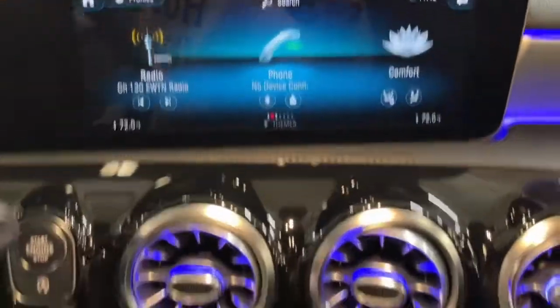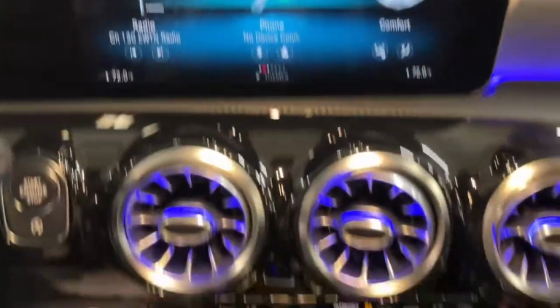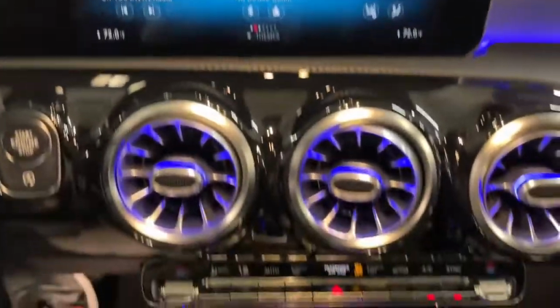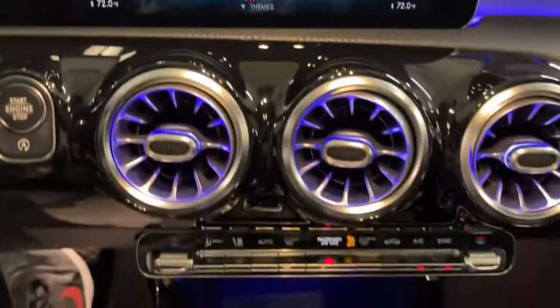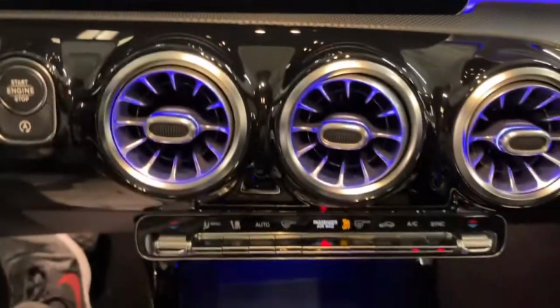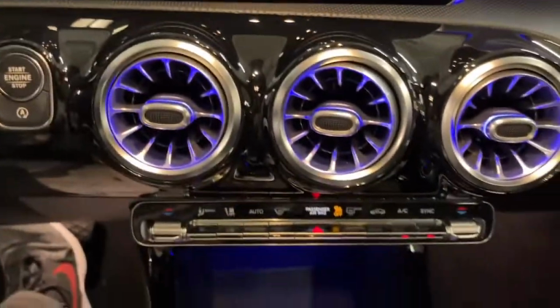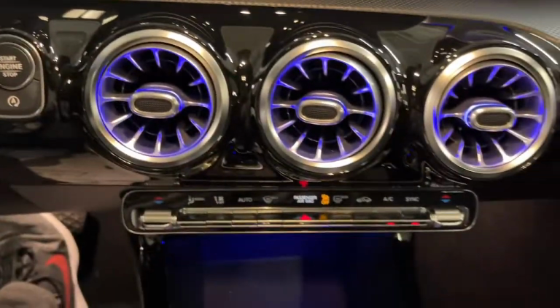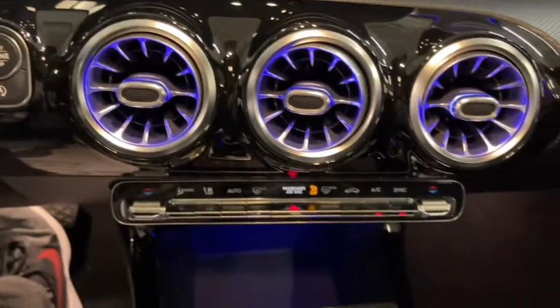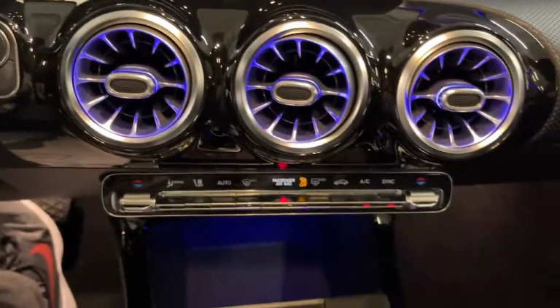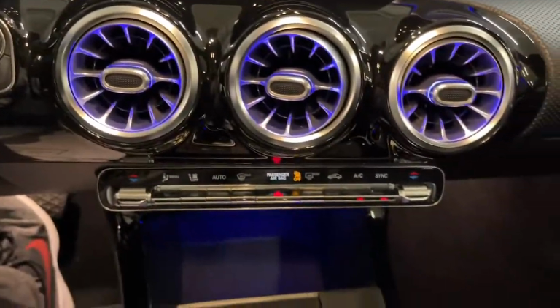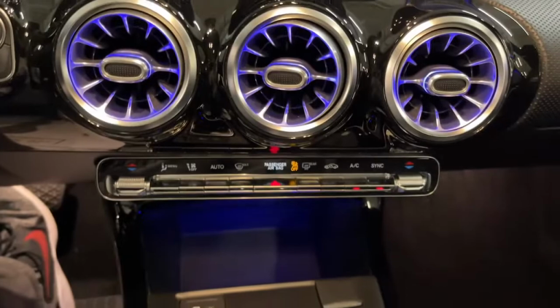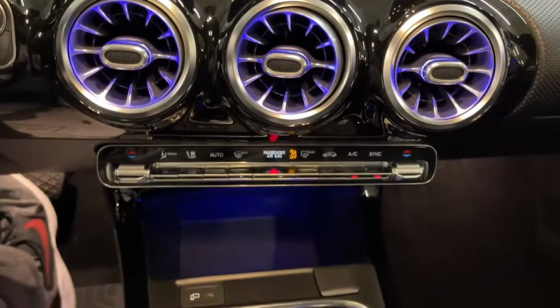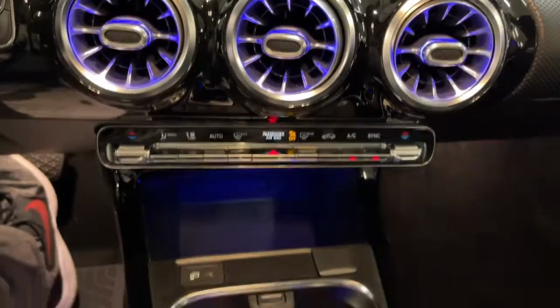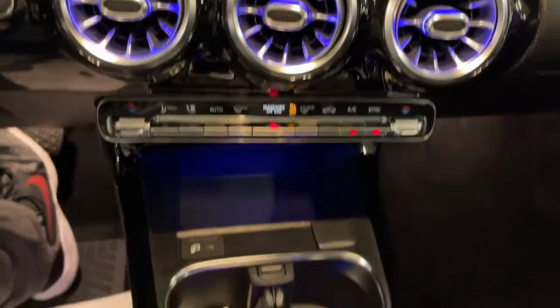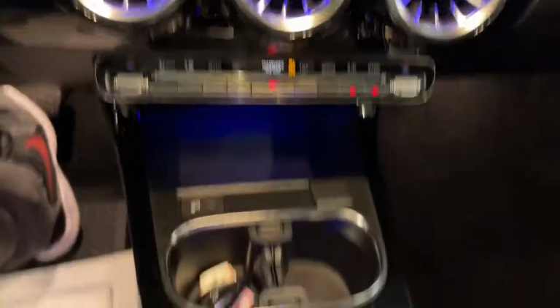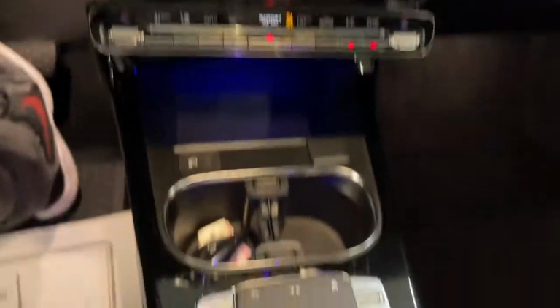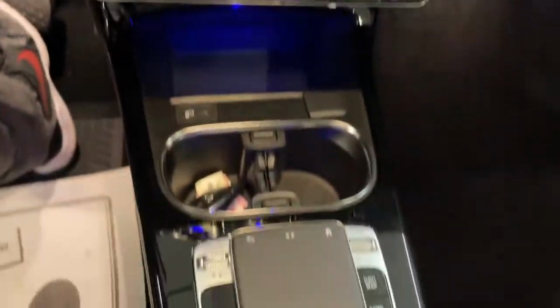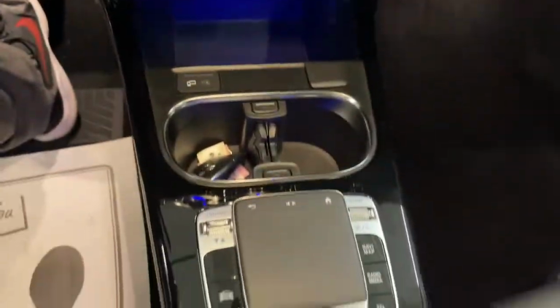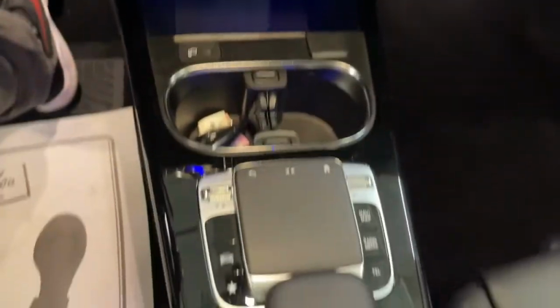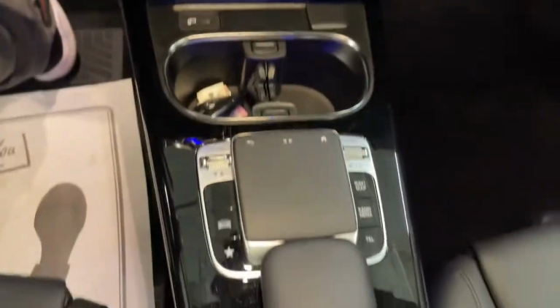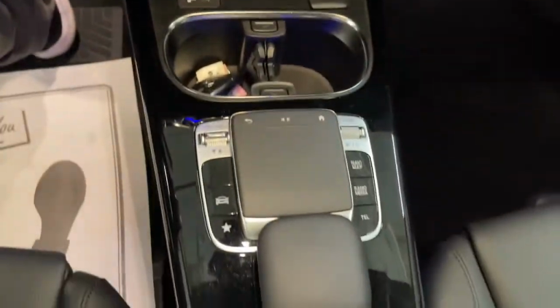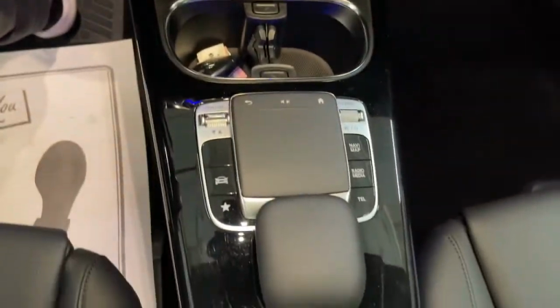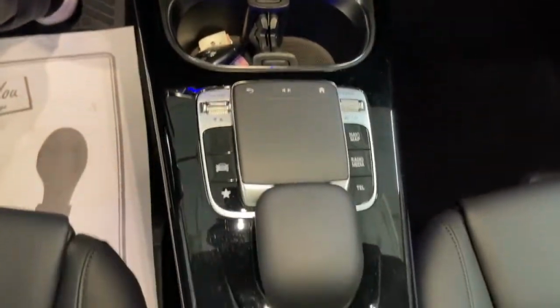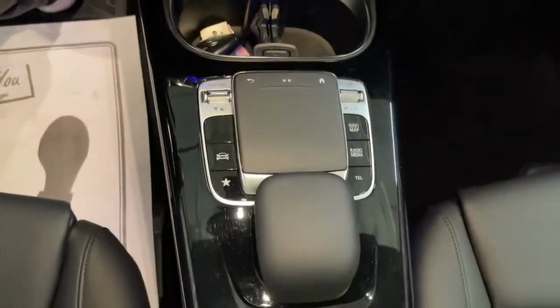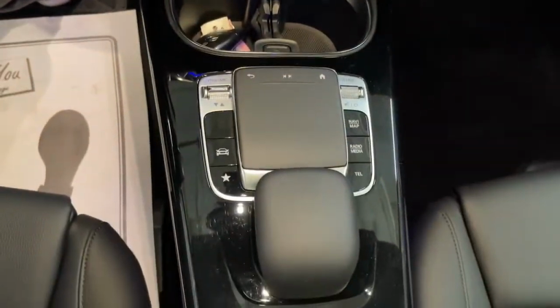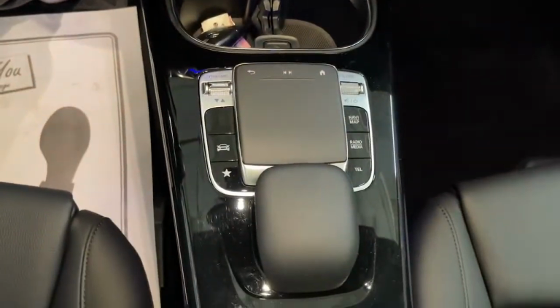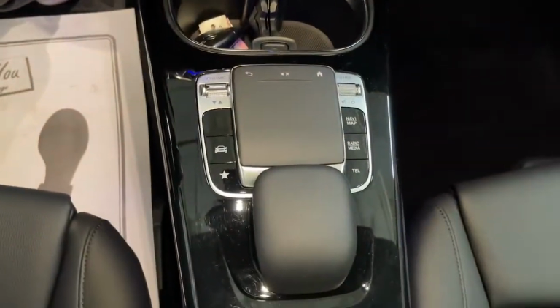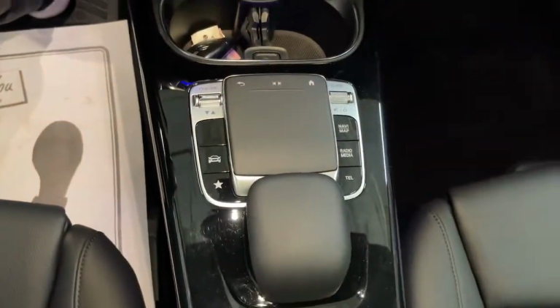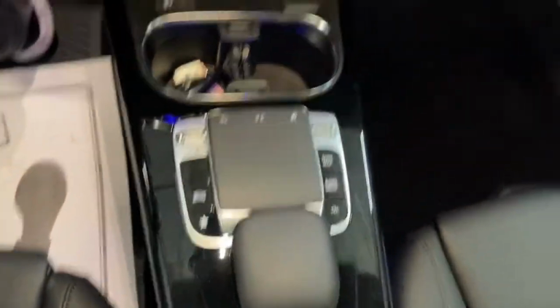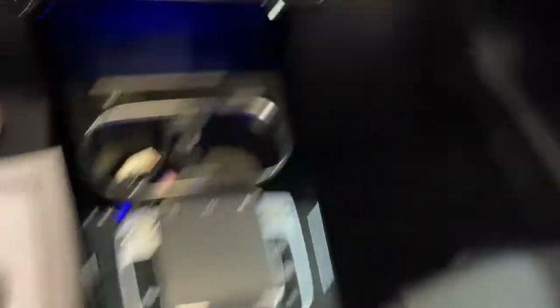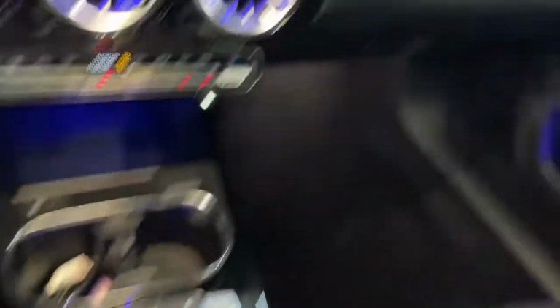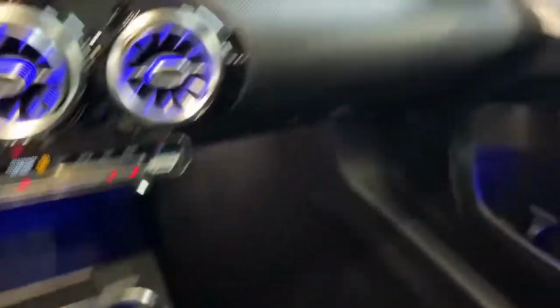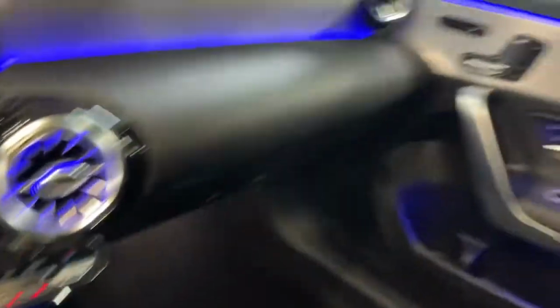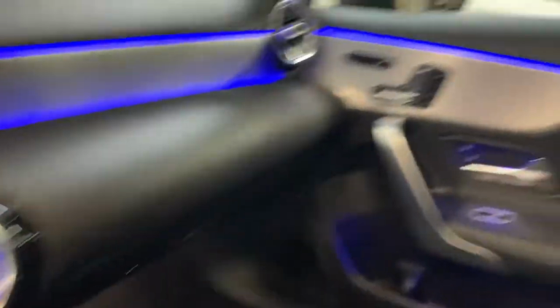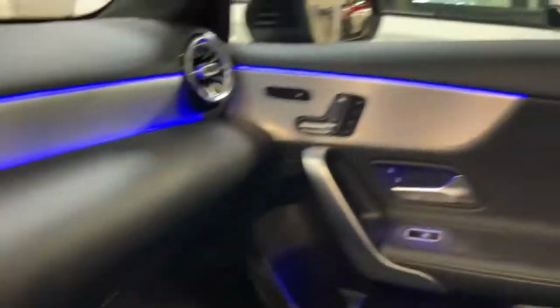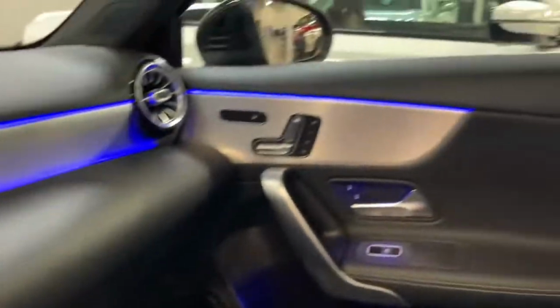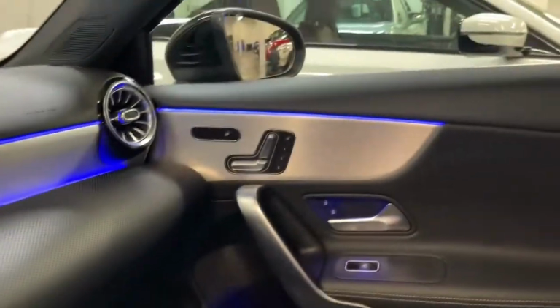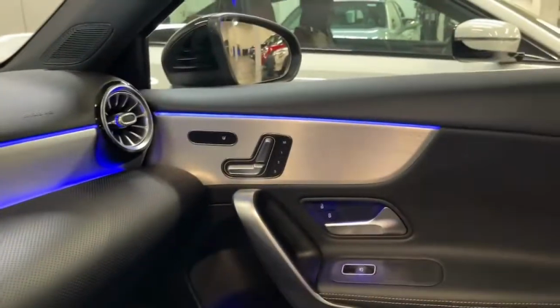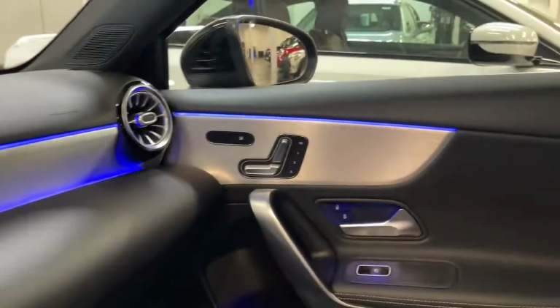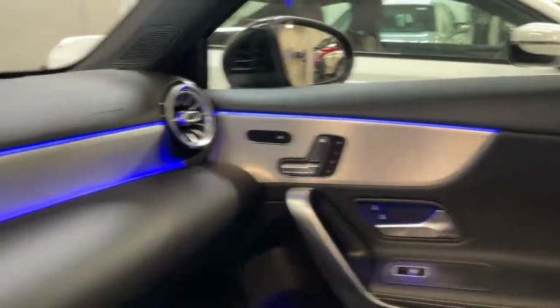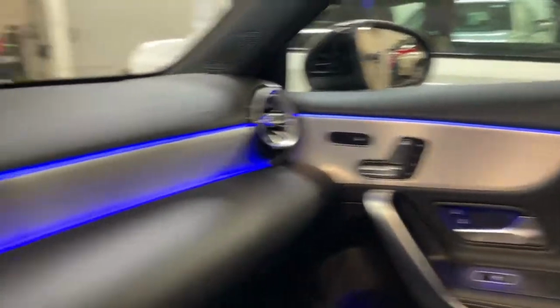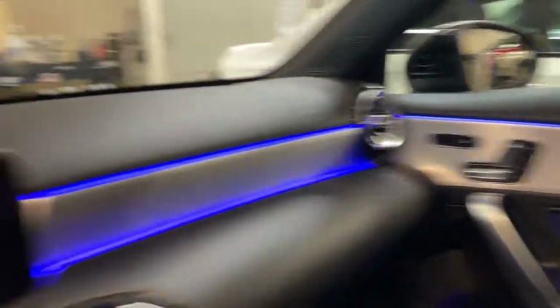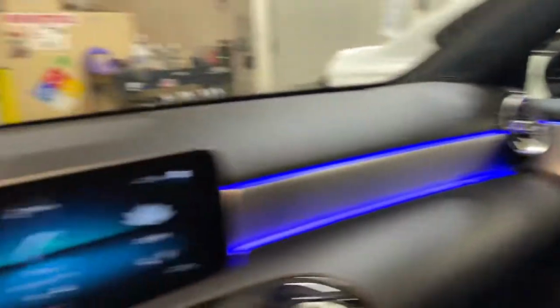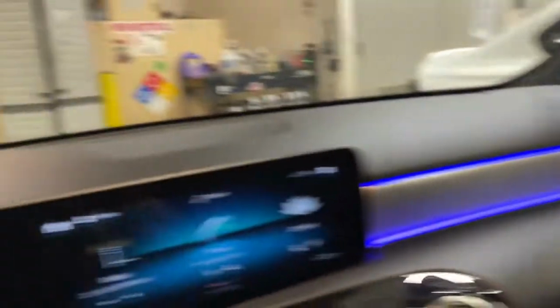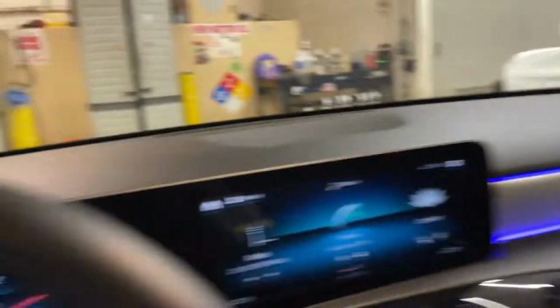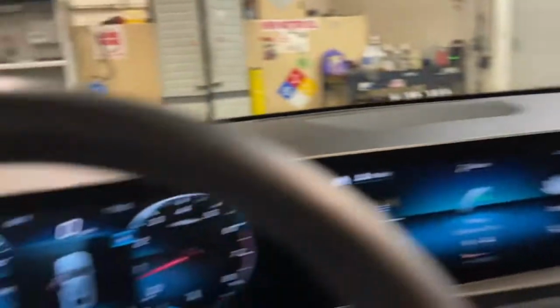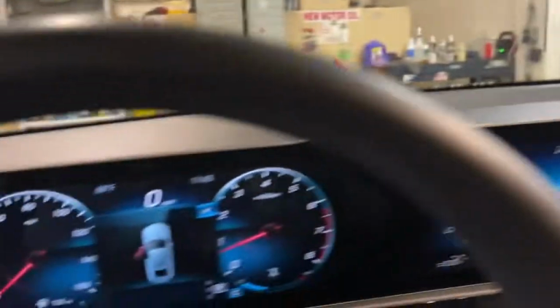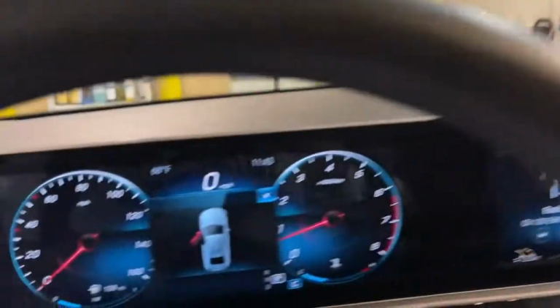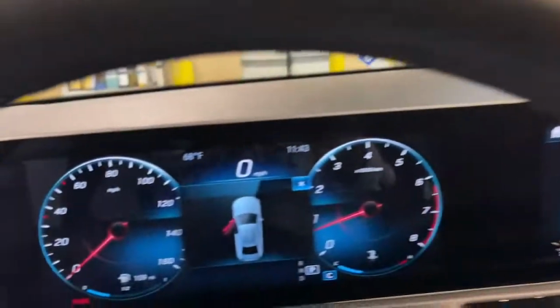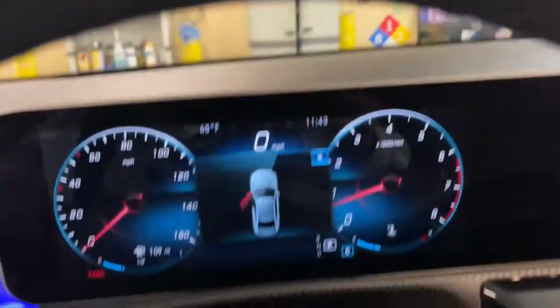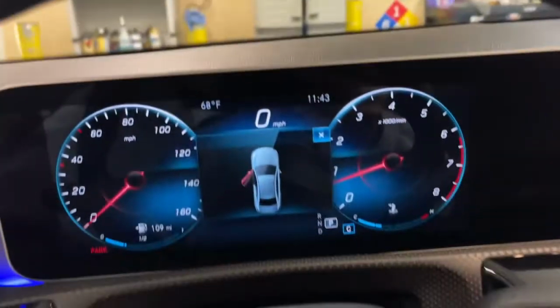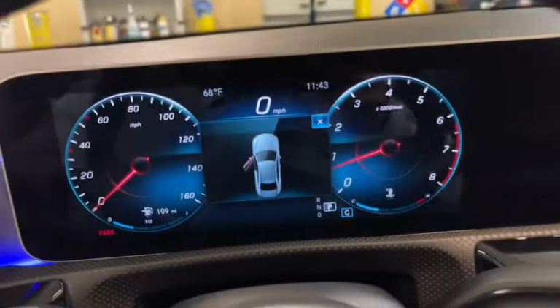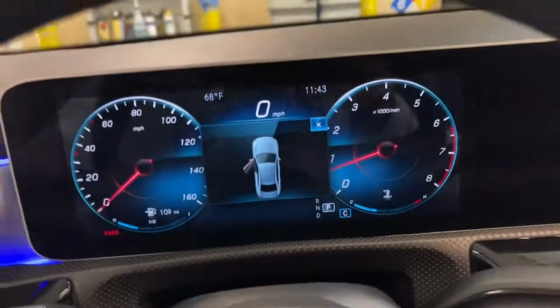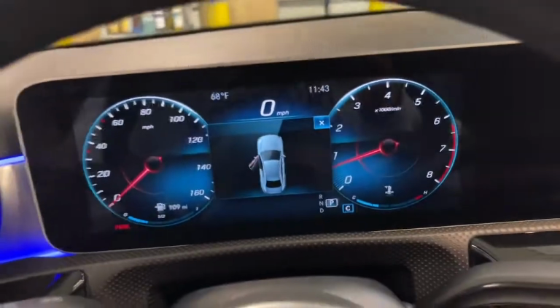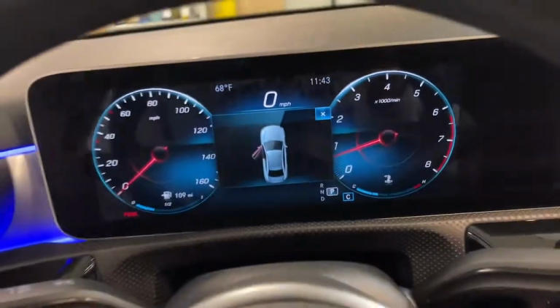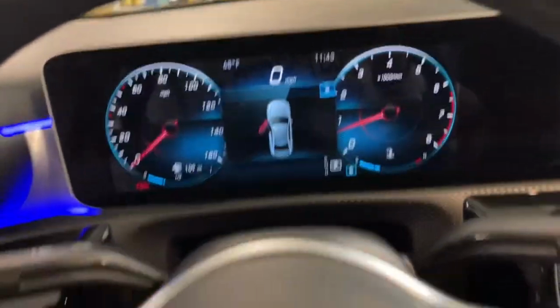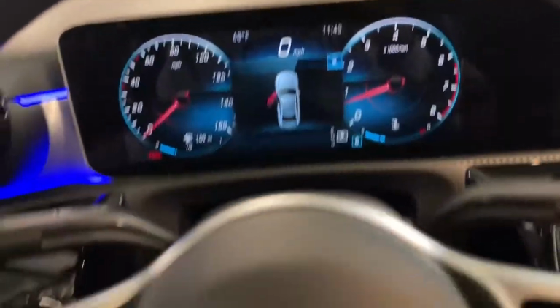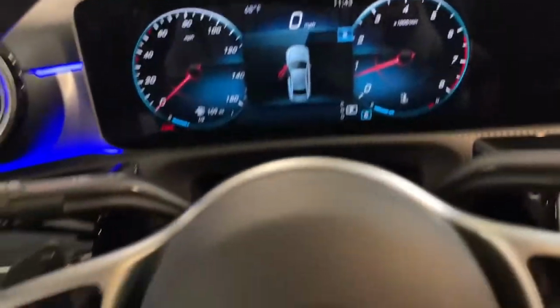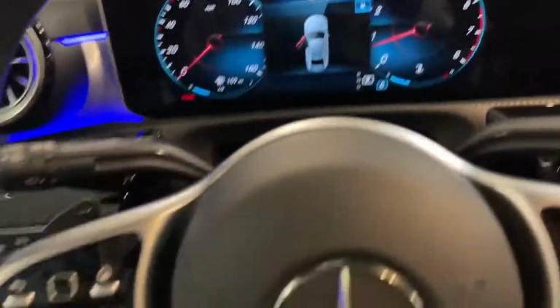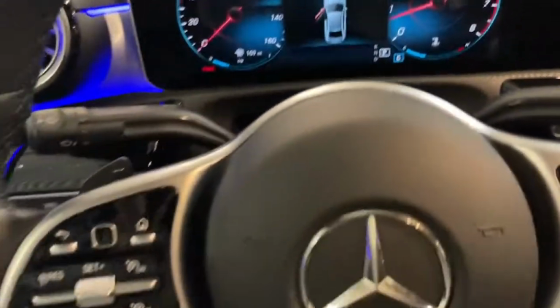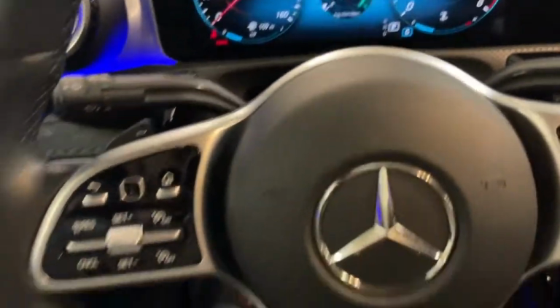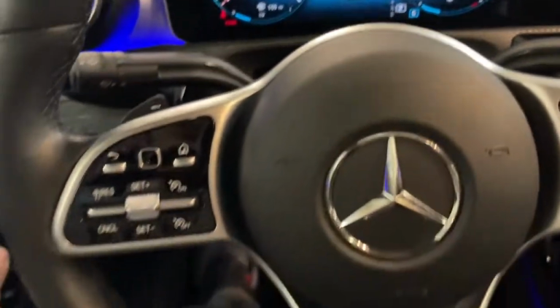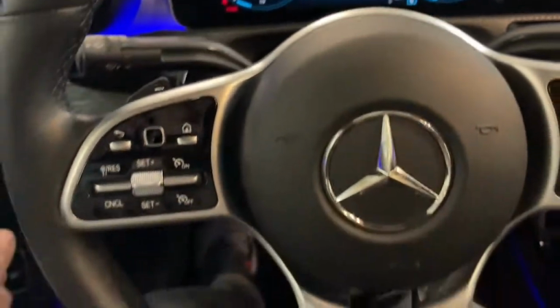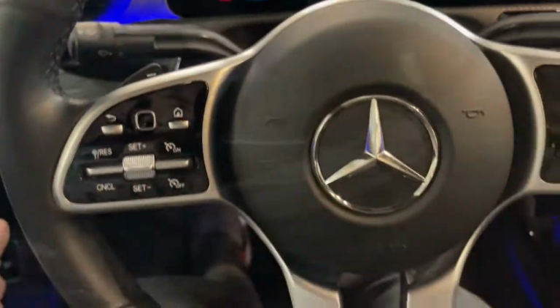Give yourself the luxury you've always wanted in this A220 sedan. Our team will give you an outstanding test drive experience. Stop in today.